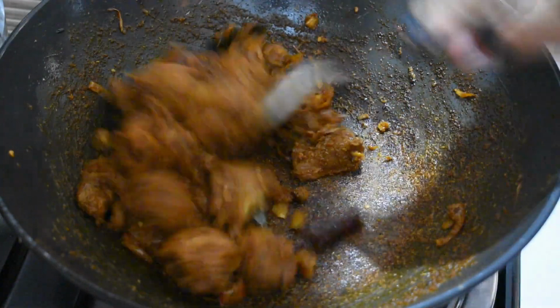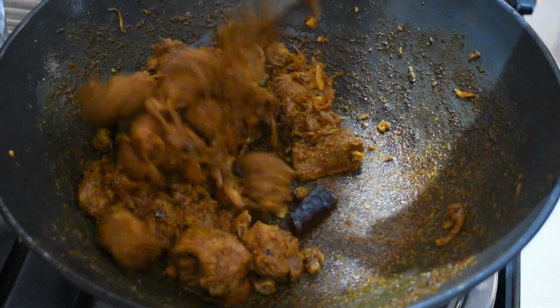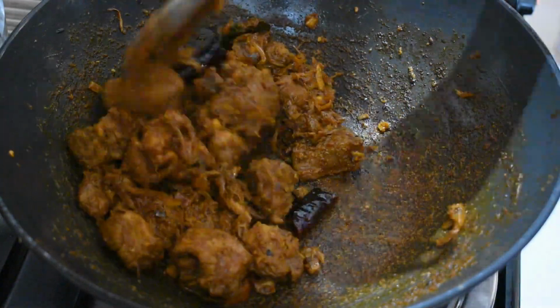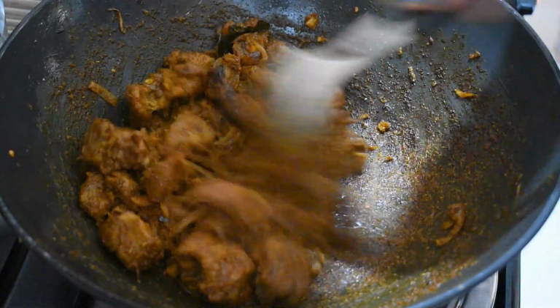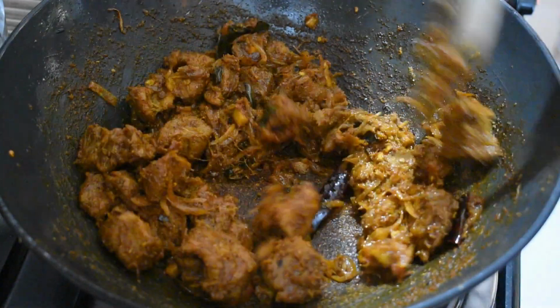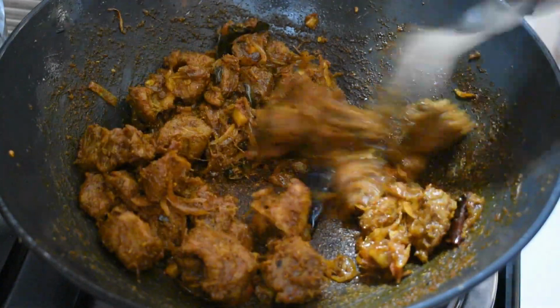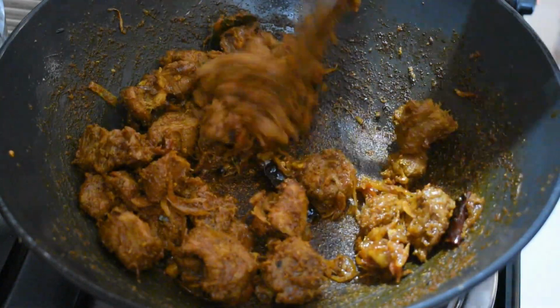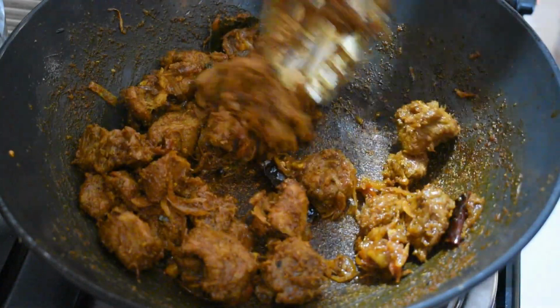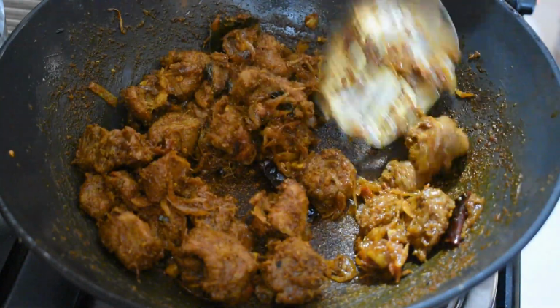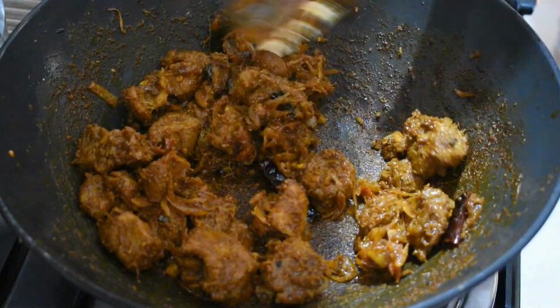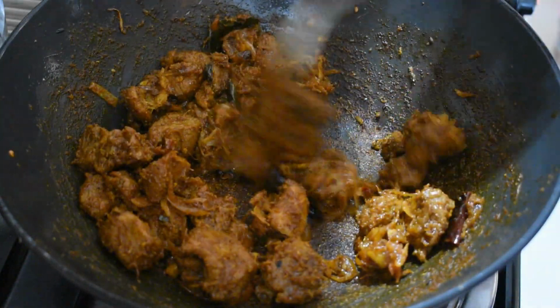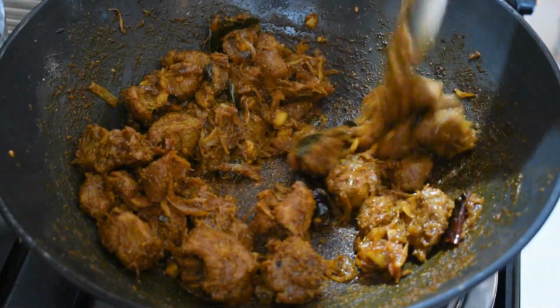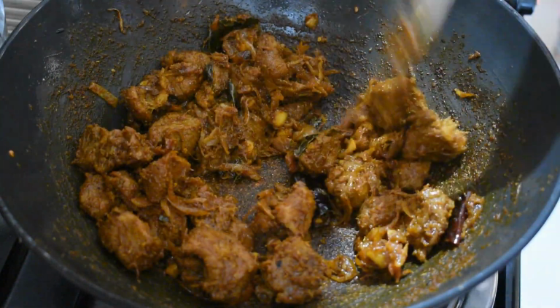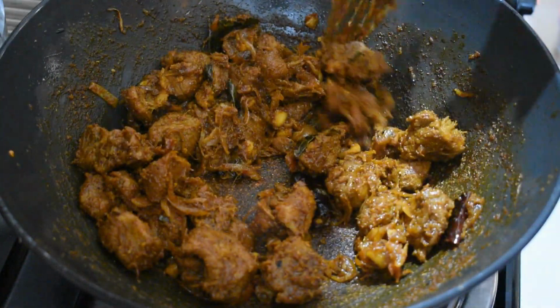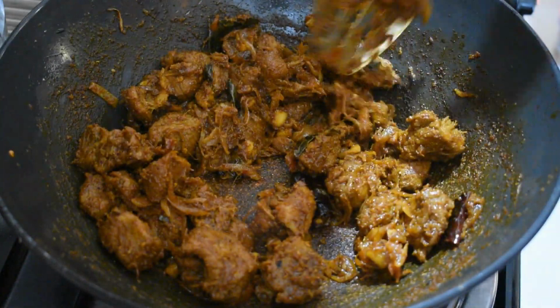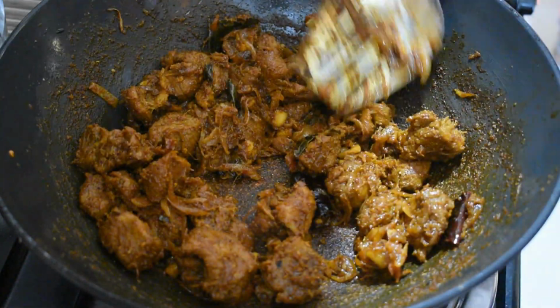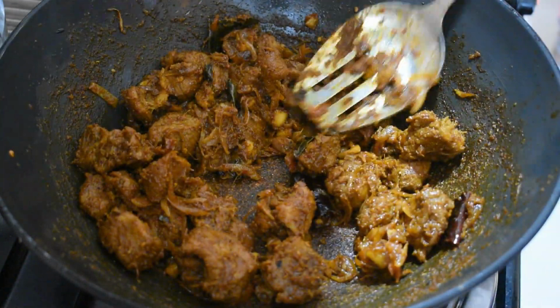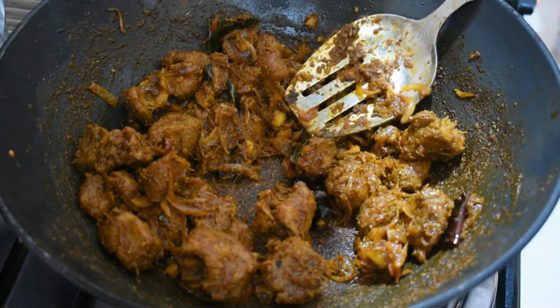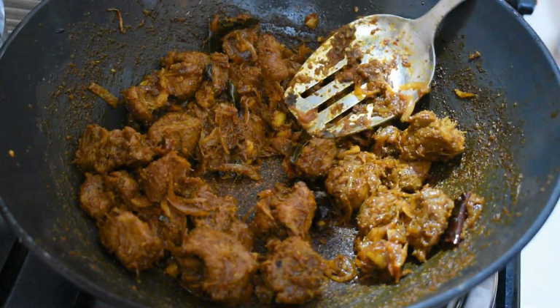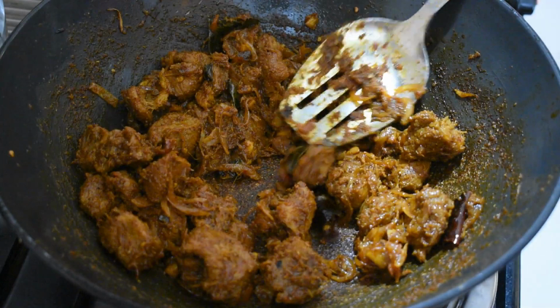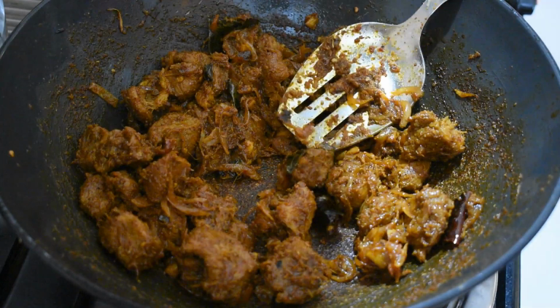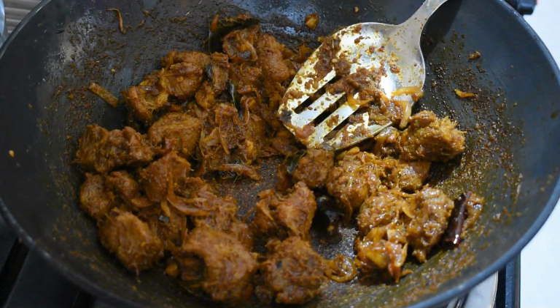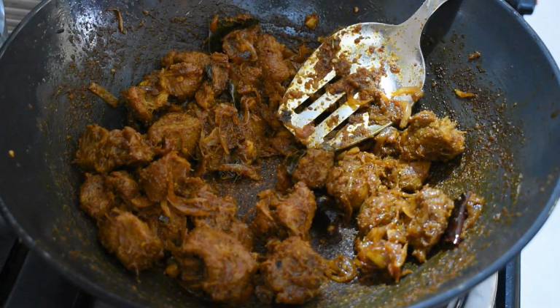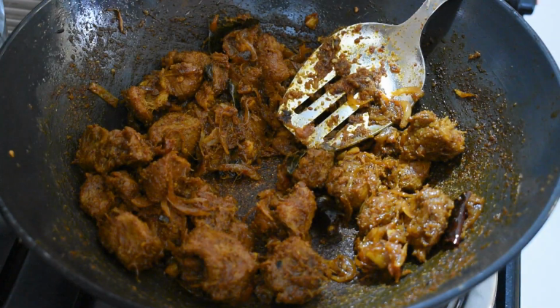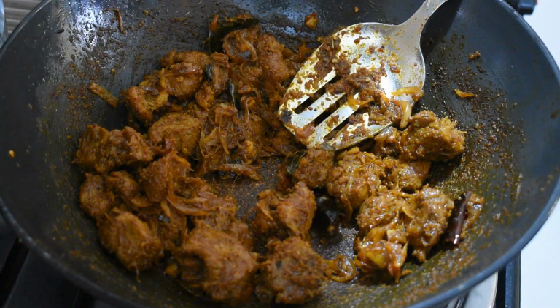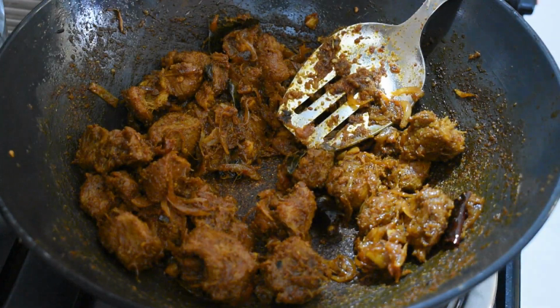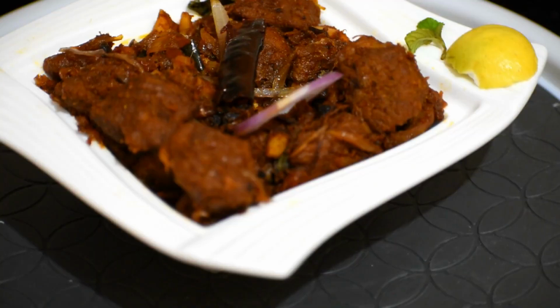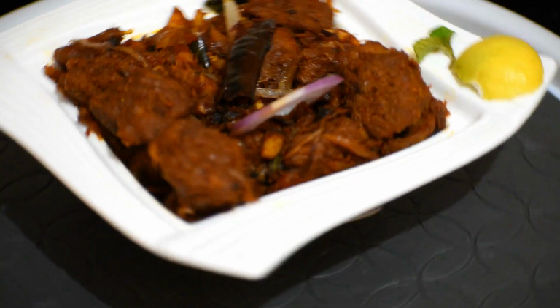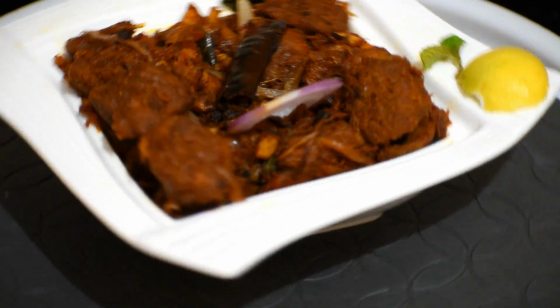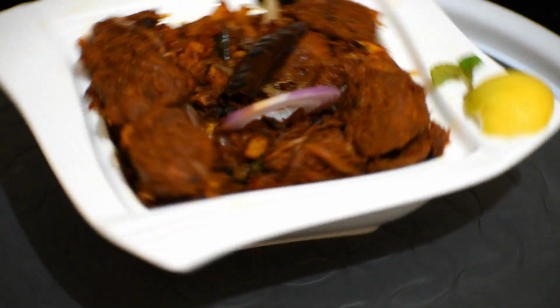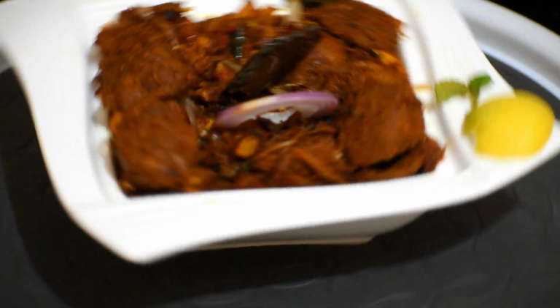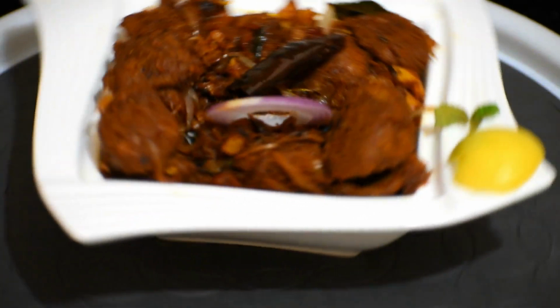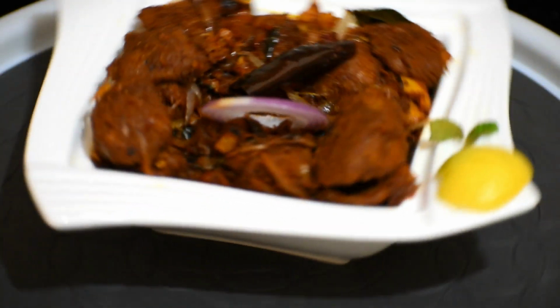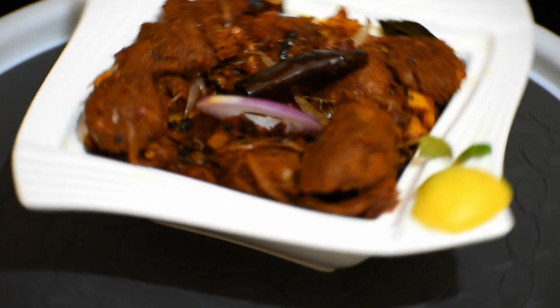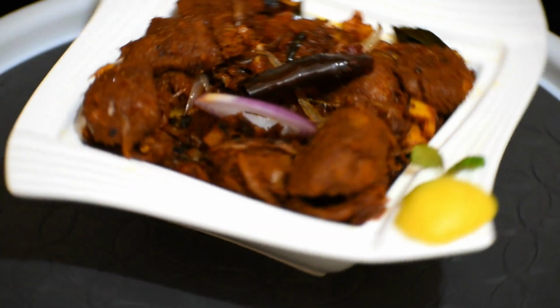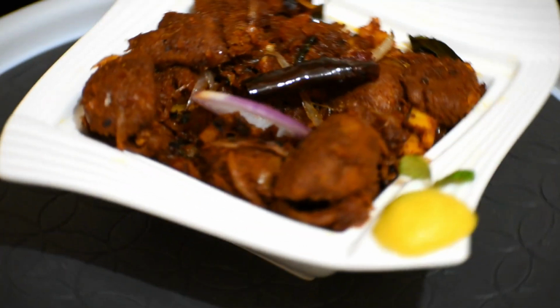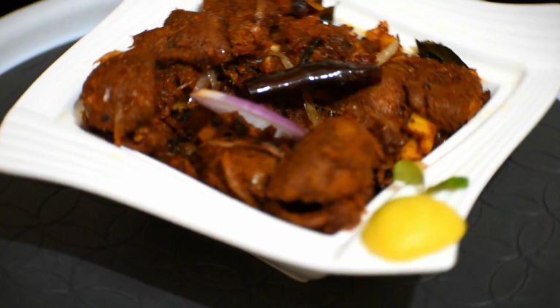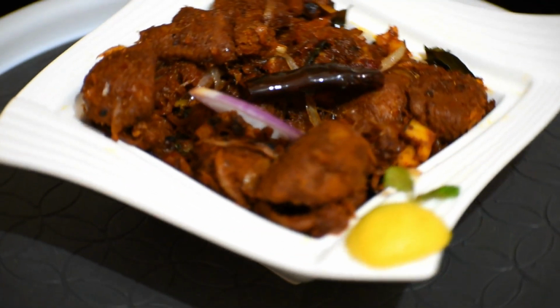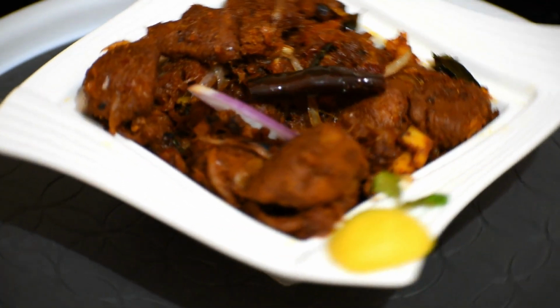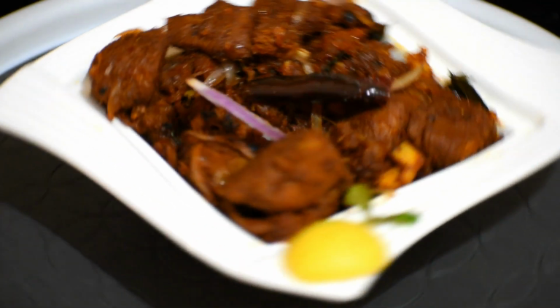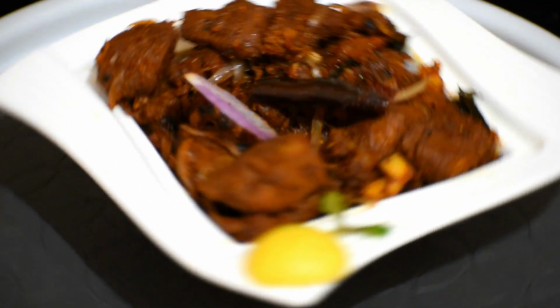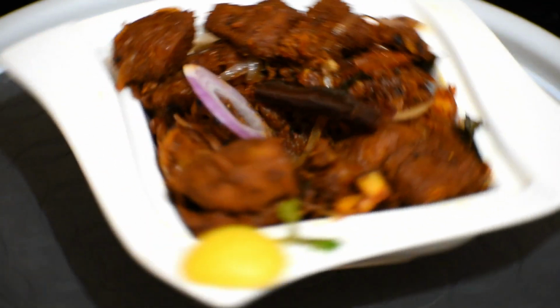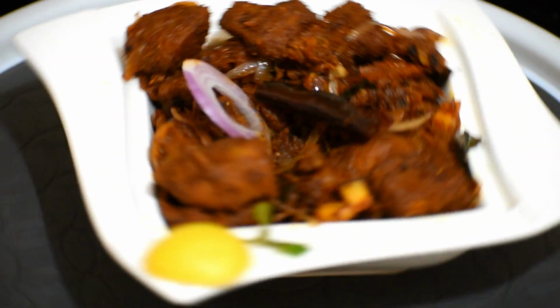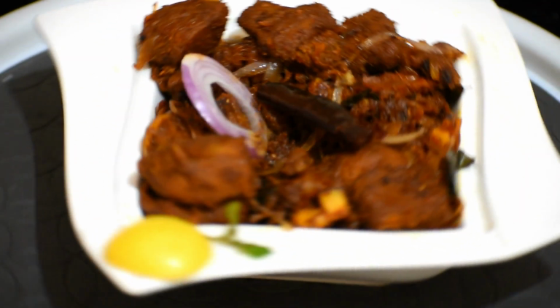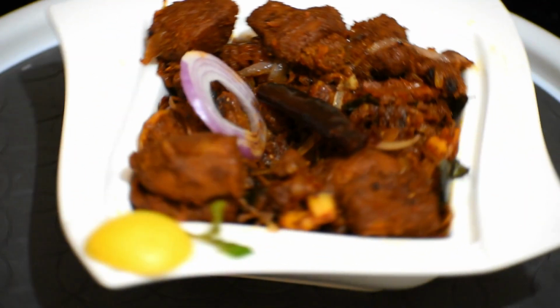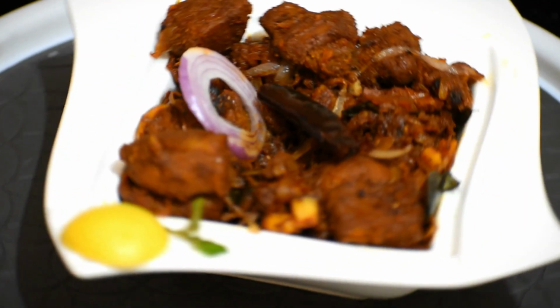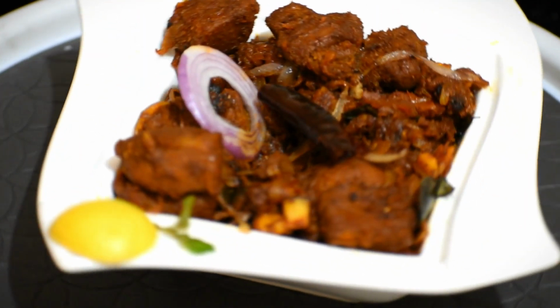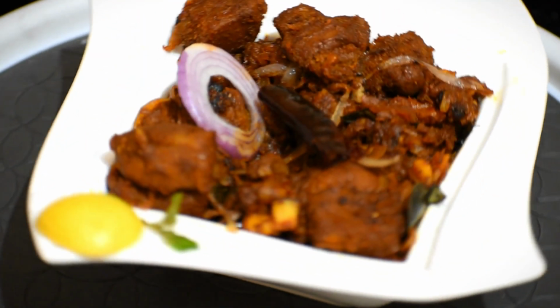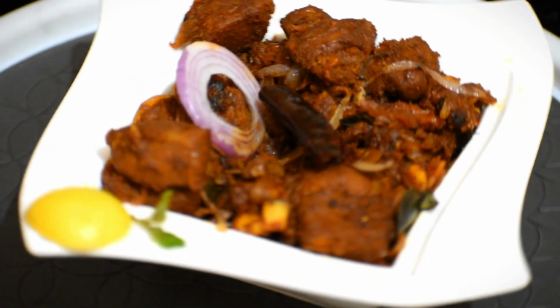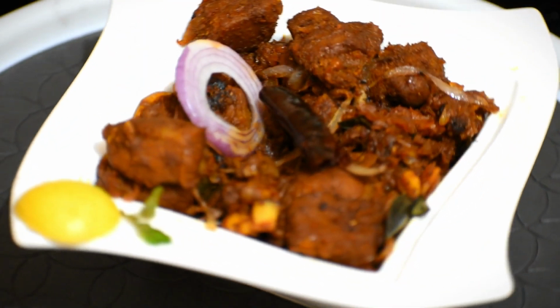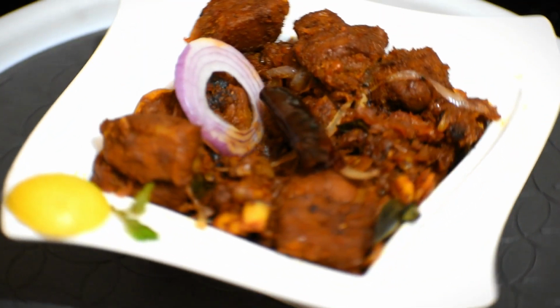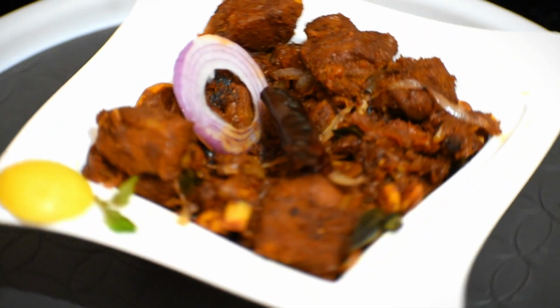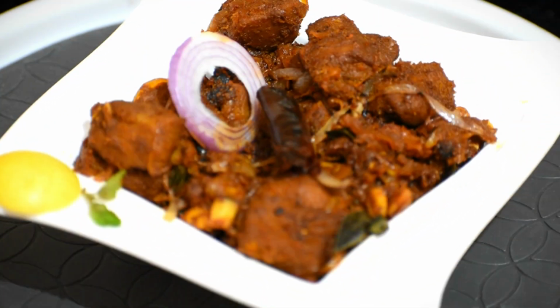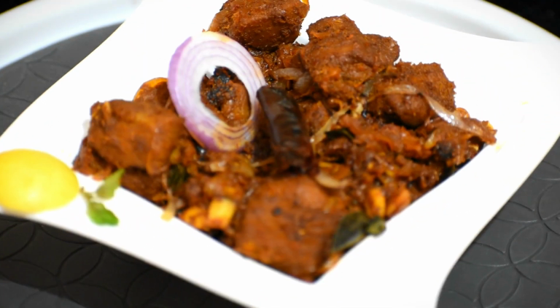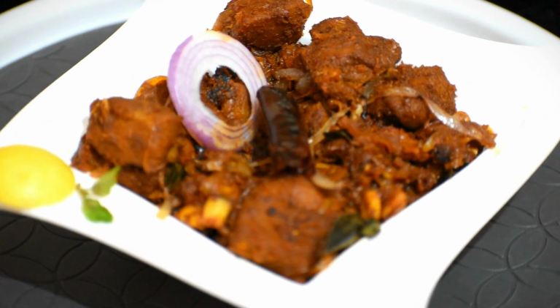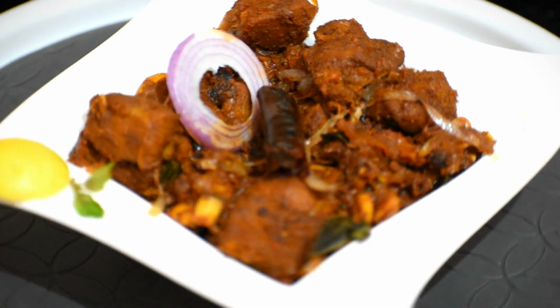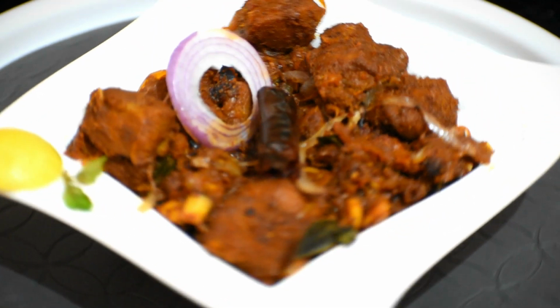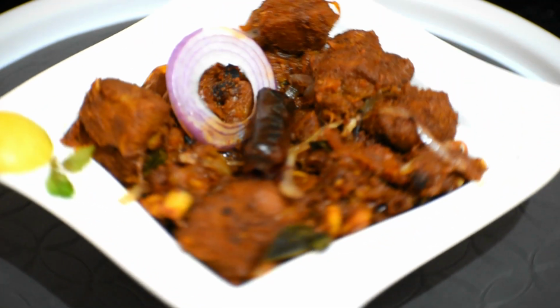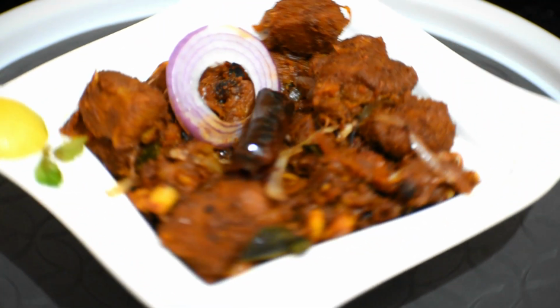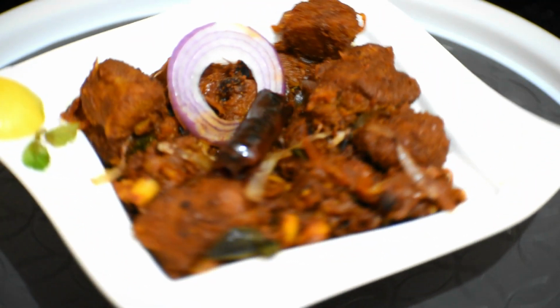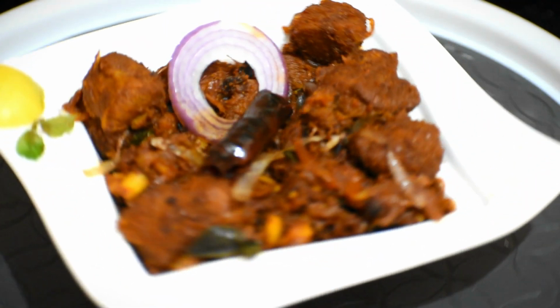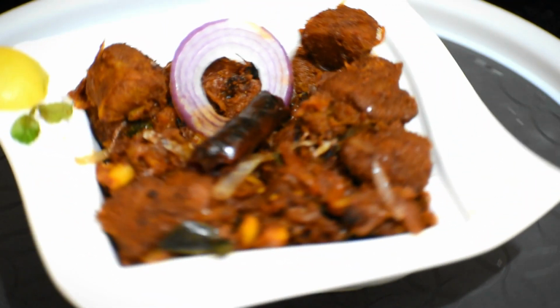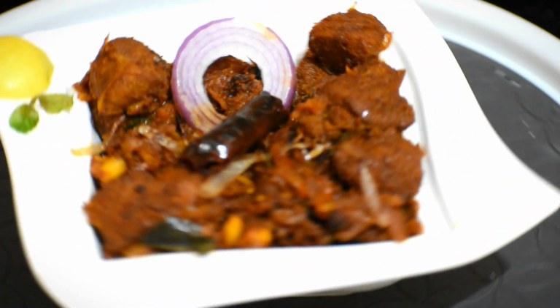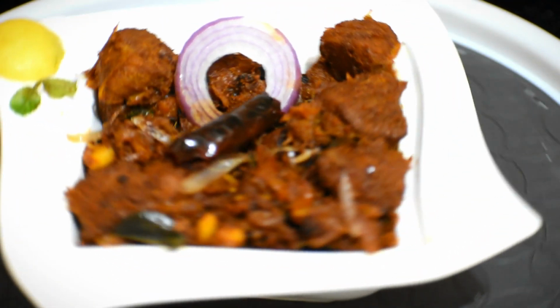Now our mutton dry is ready. Garnish with some fried onions and serve hot.